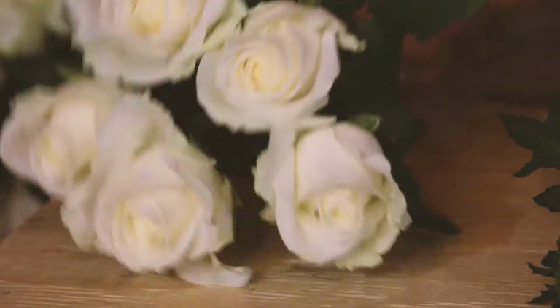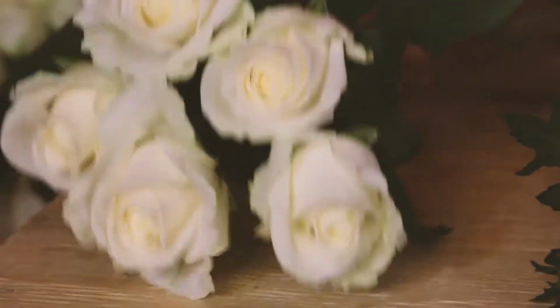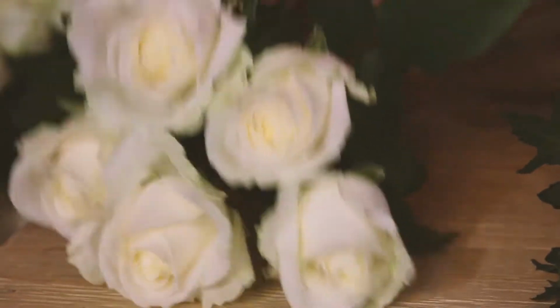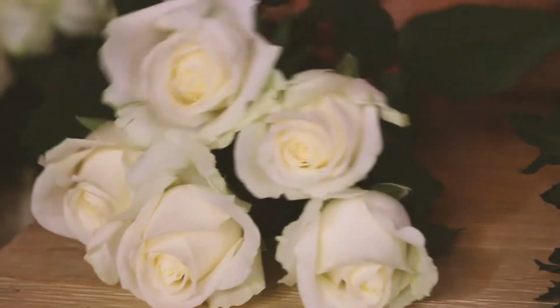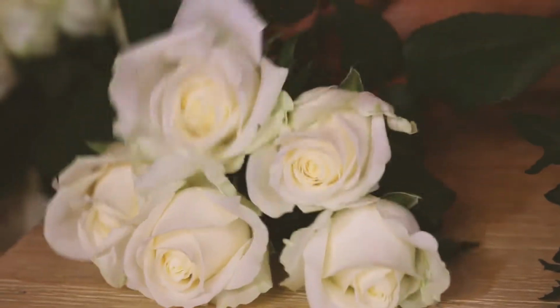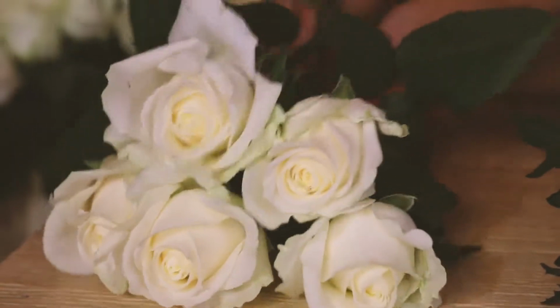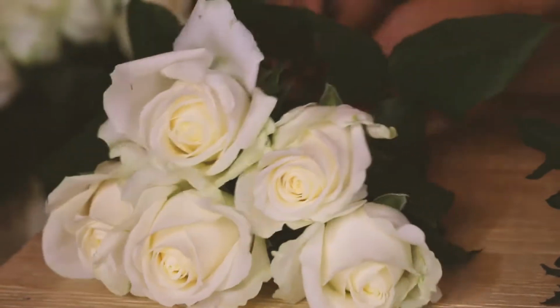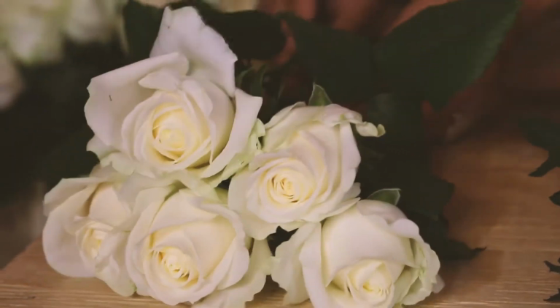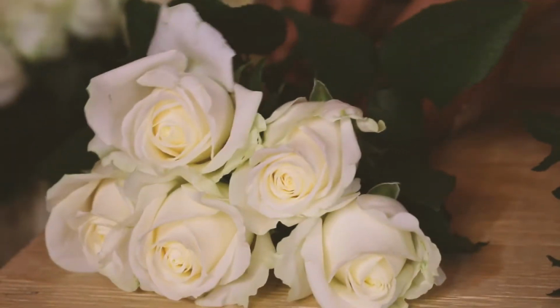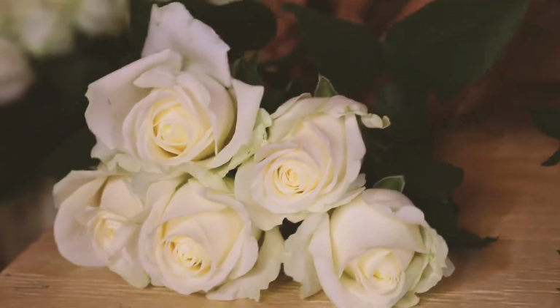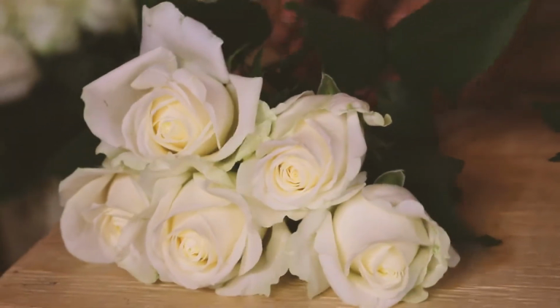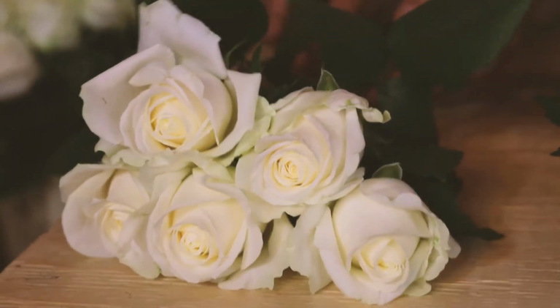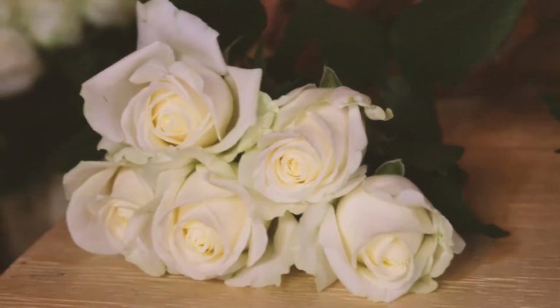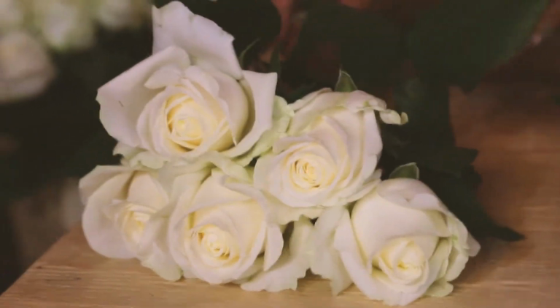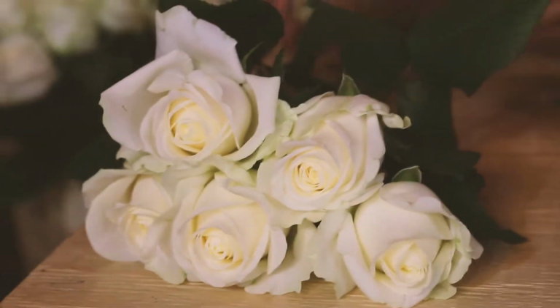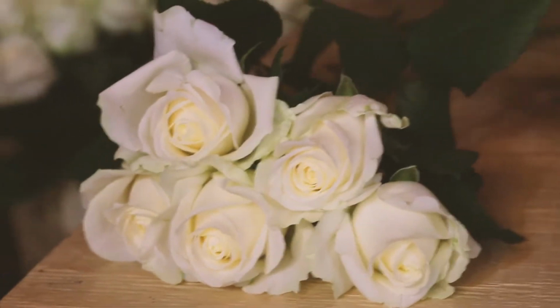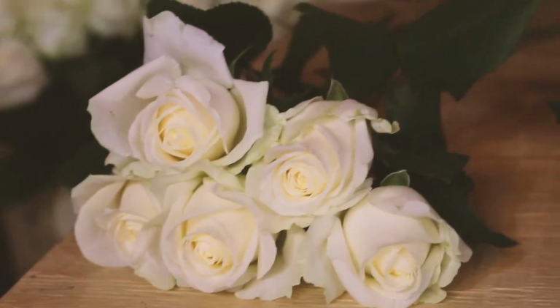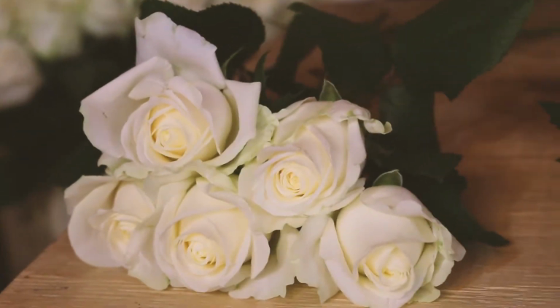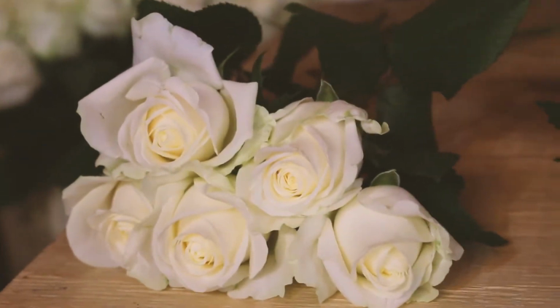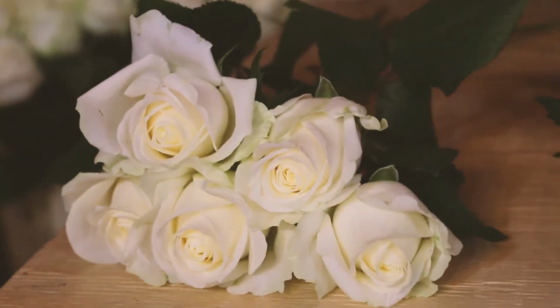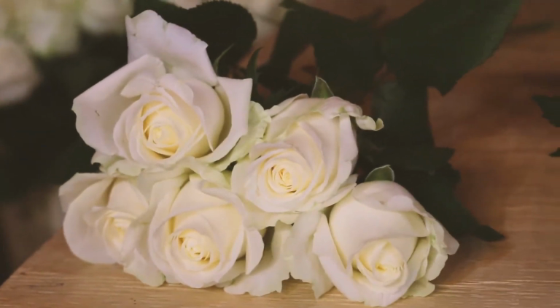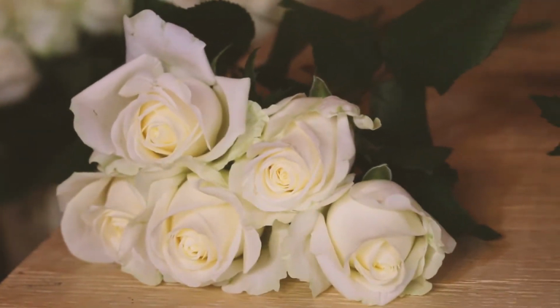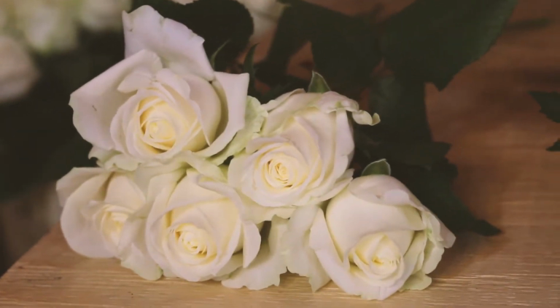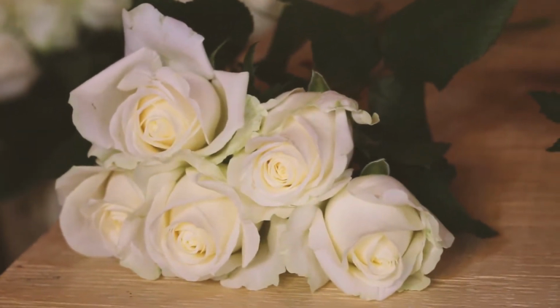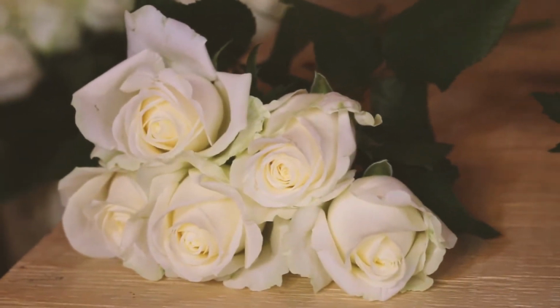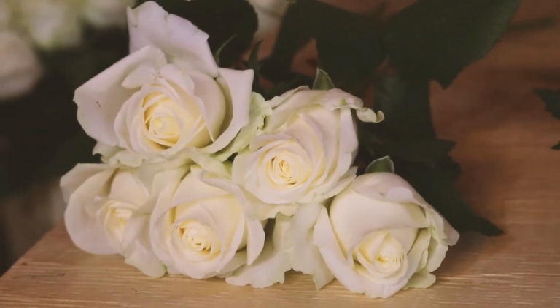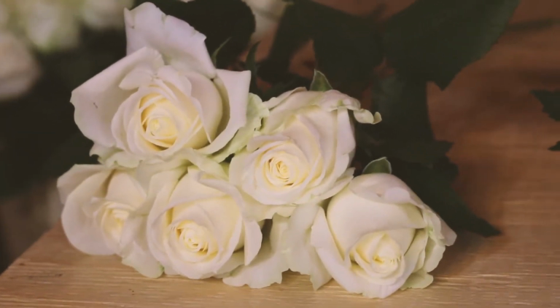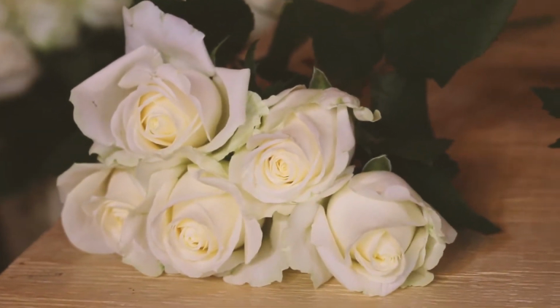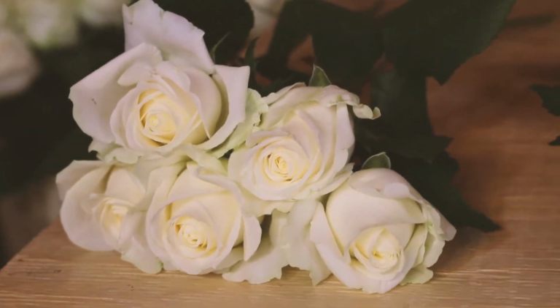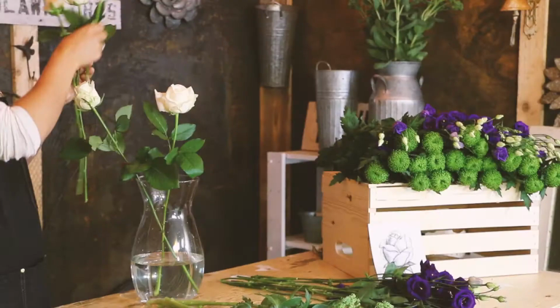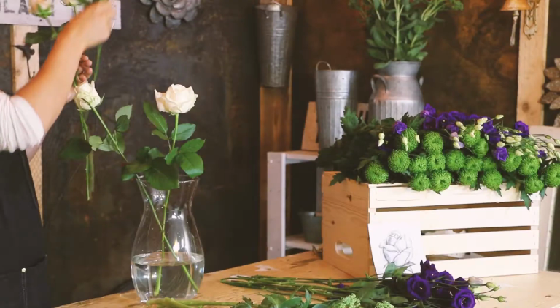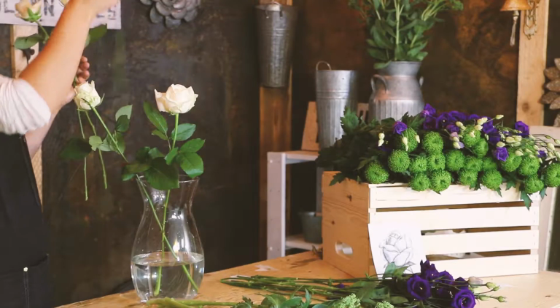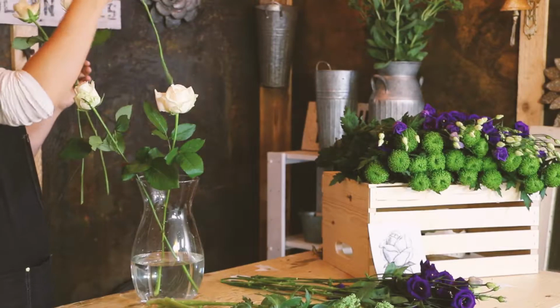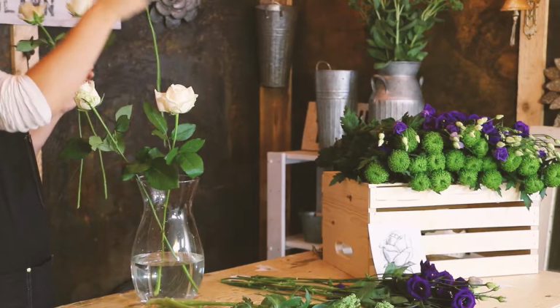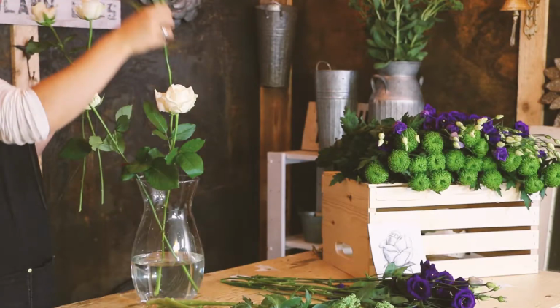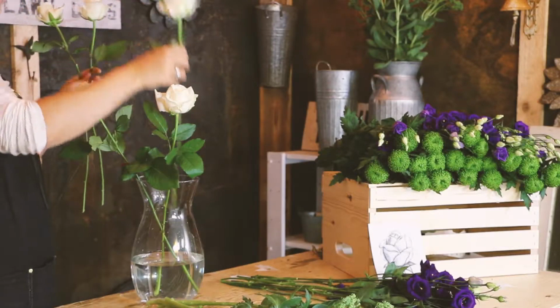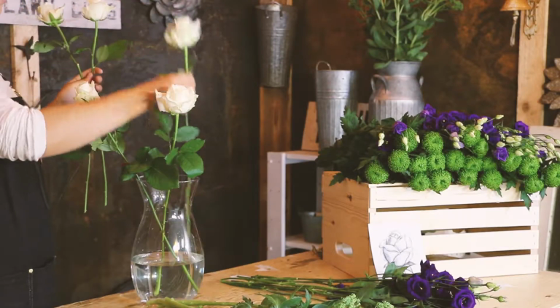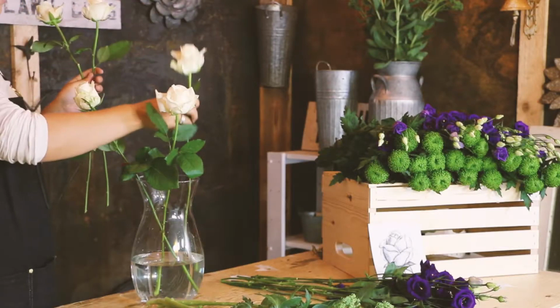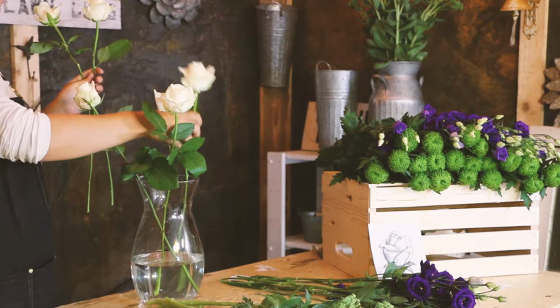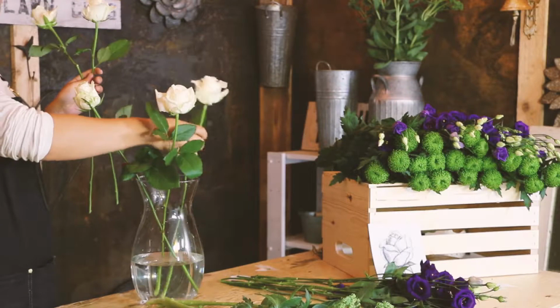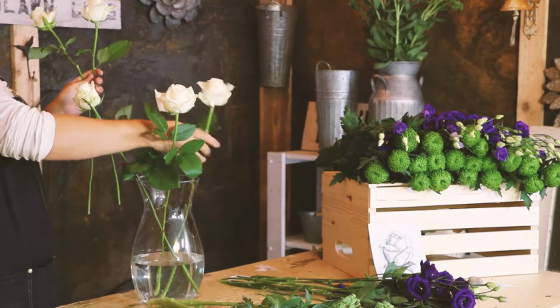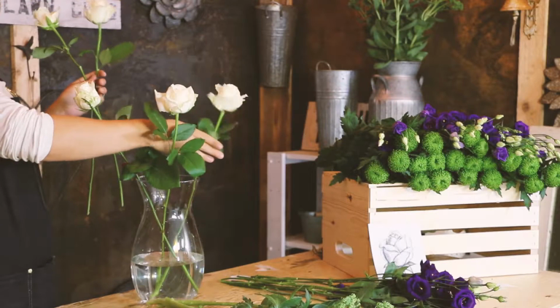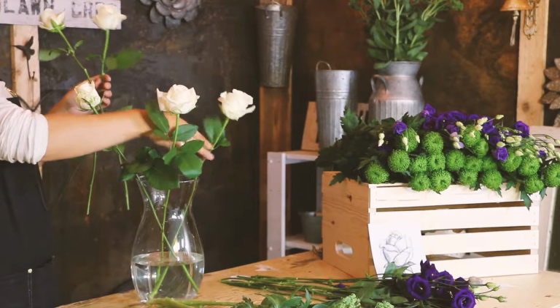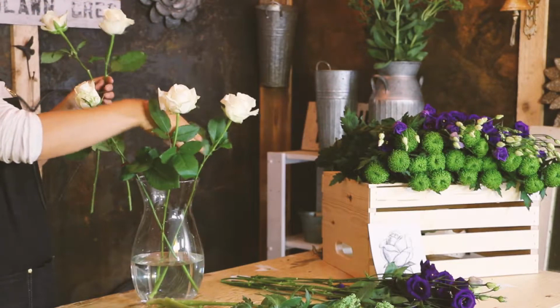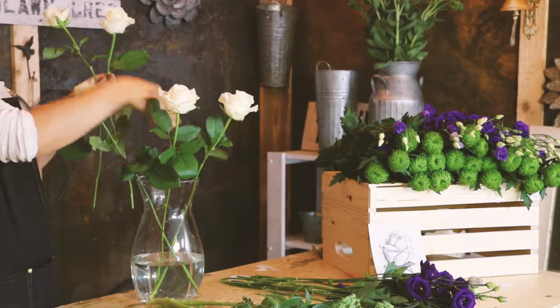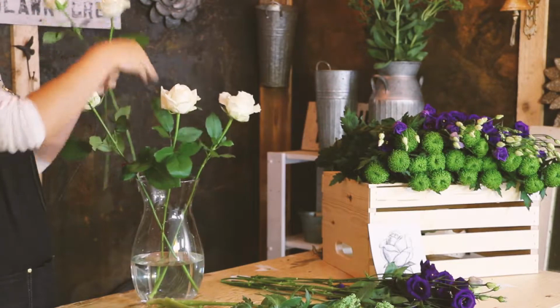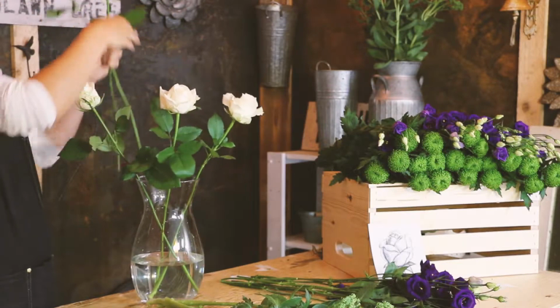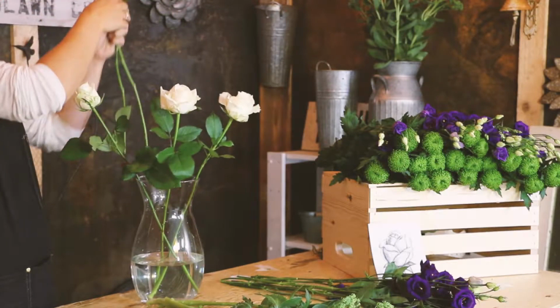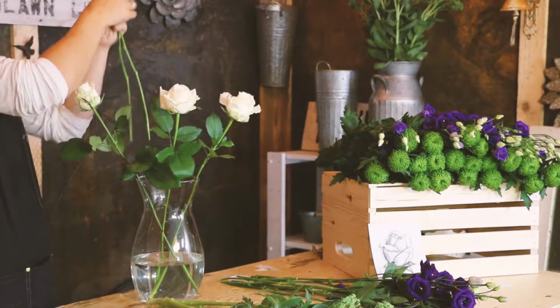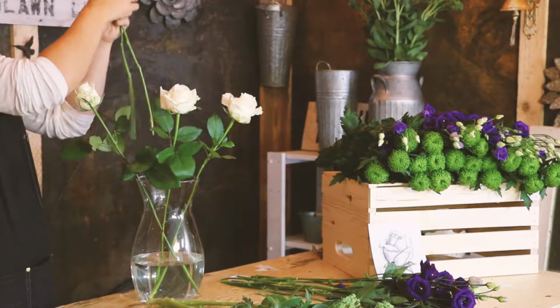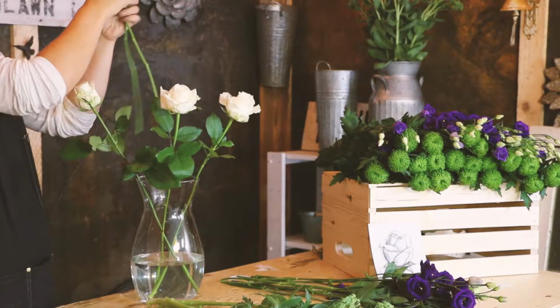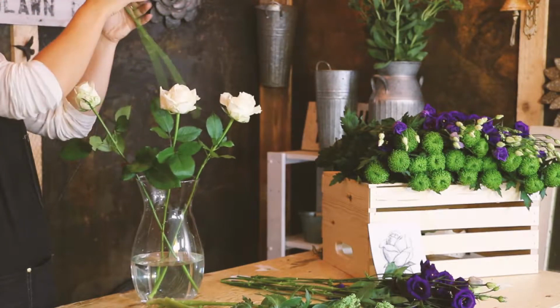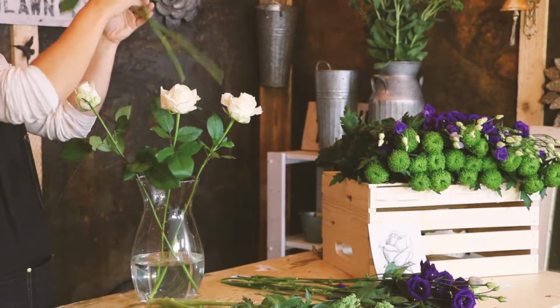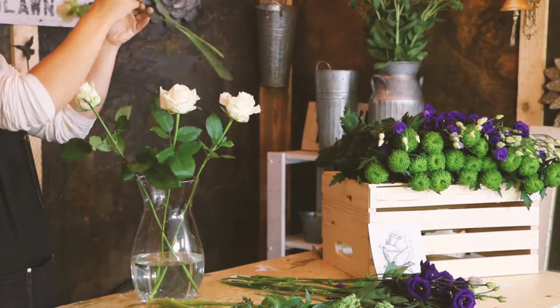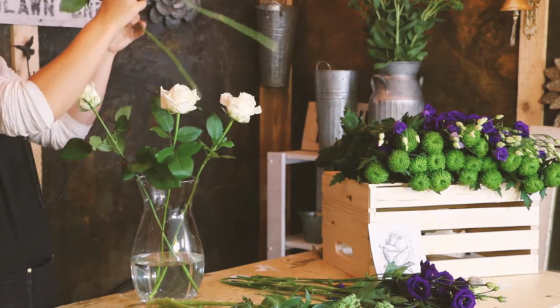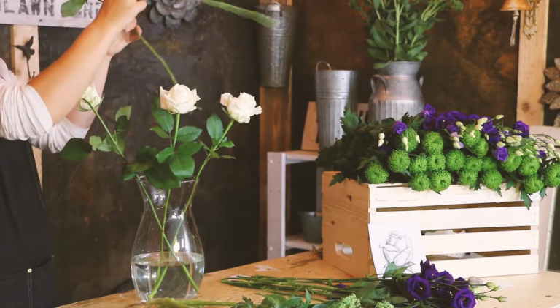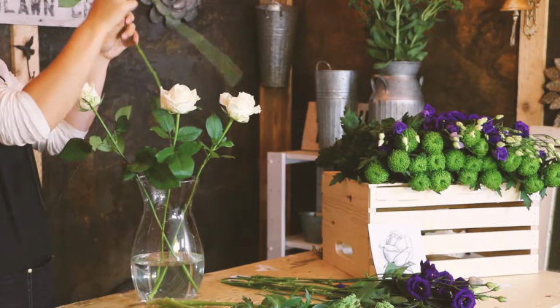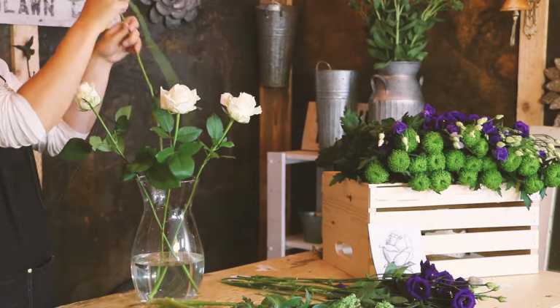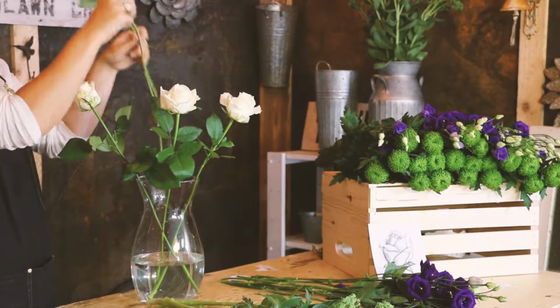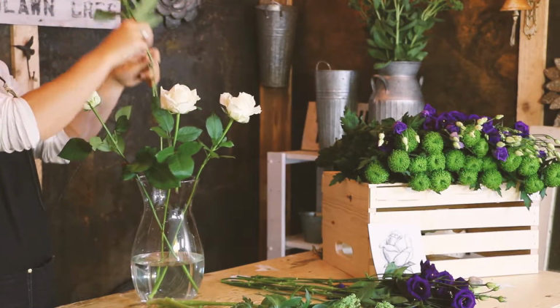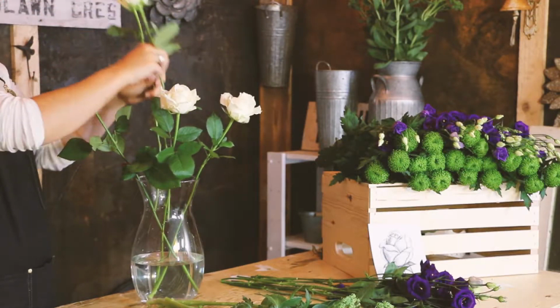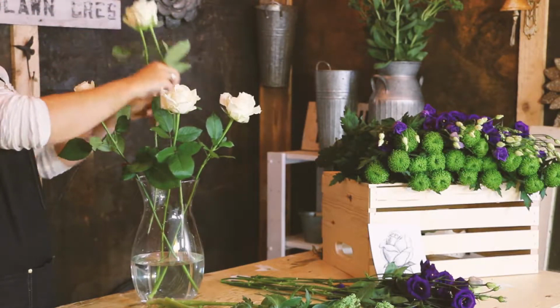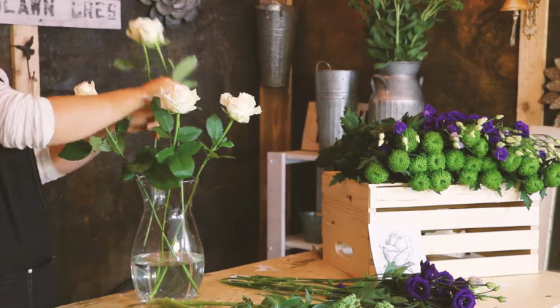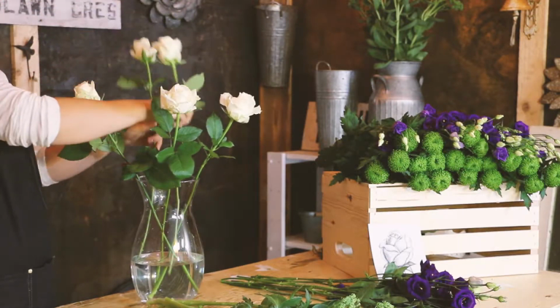Start with your five beautiful white avalanche roses. They can spread out along the outside of your vase, like so.